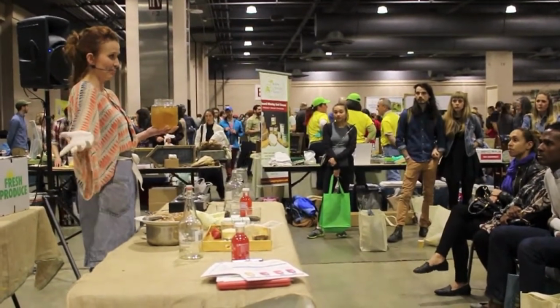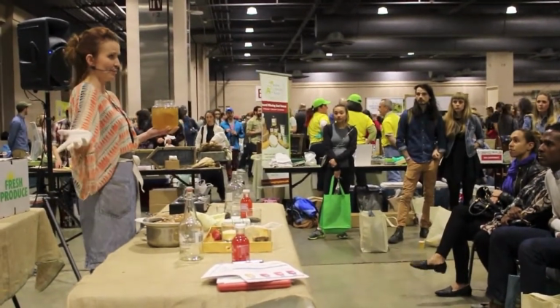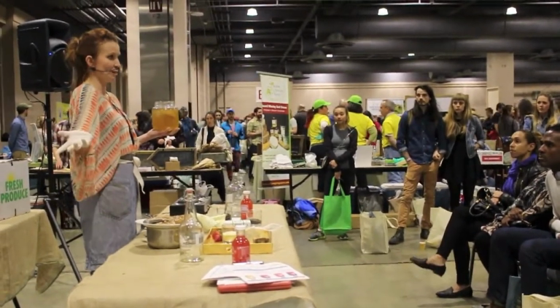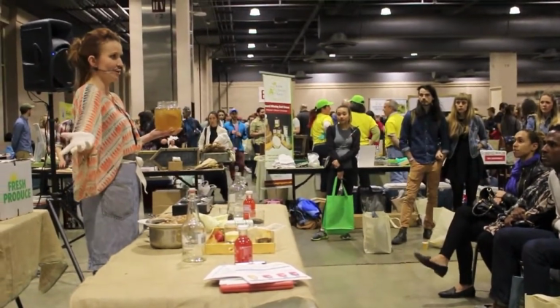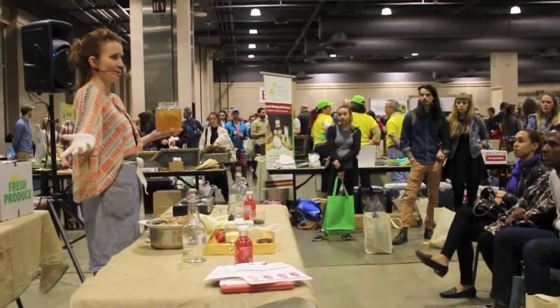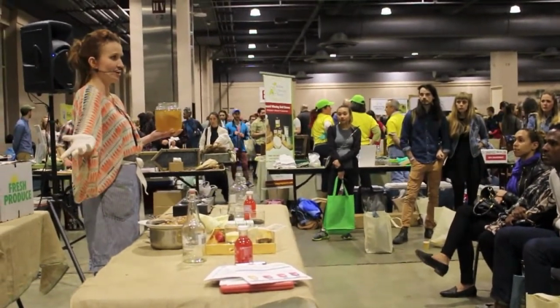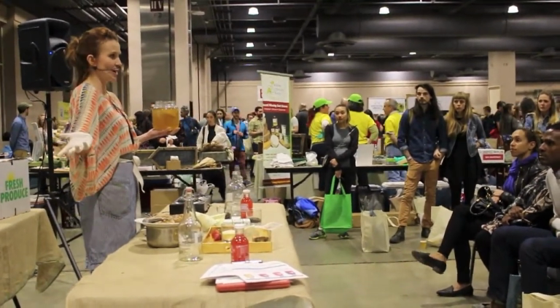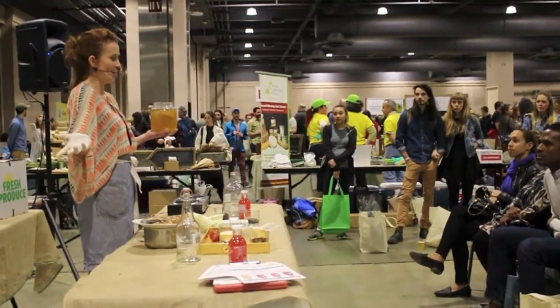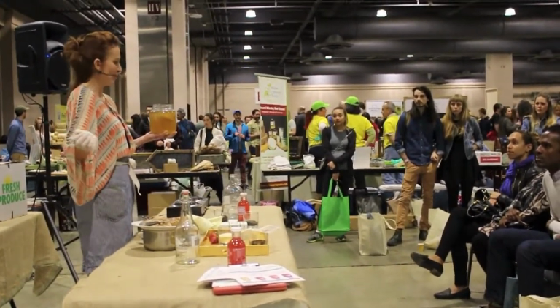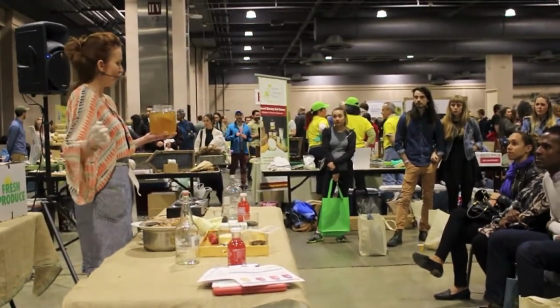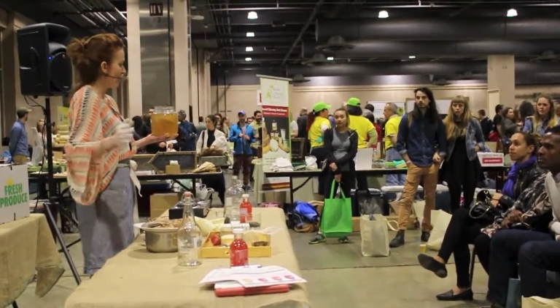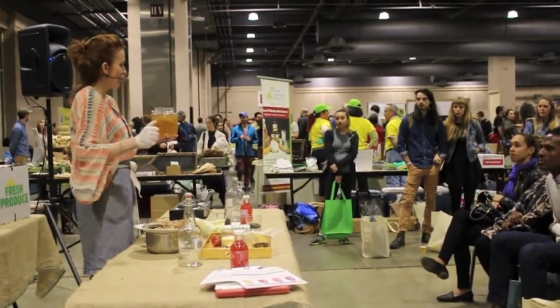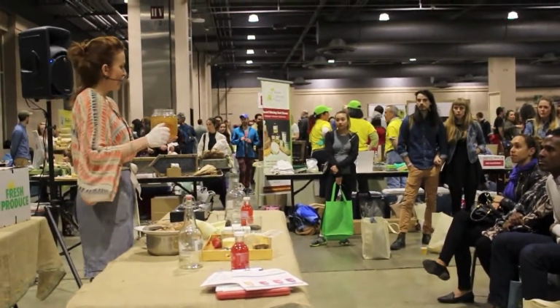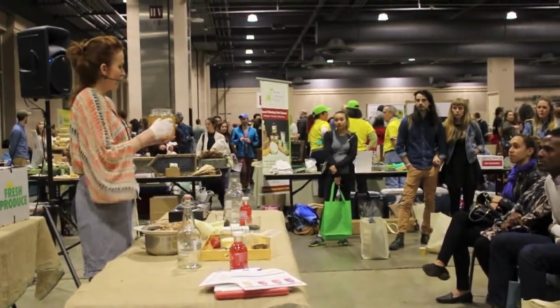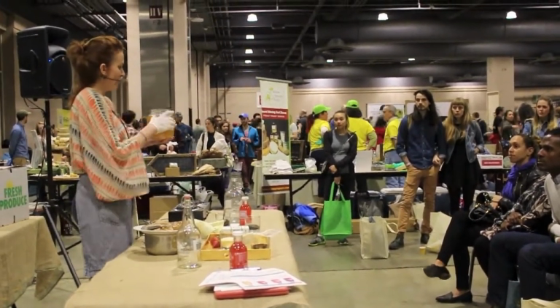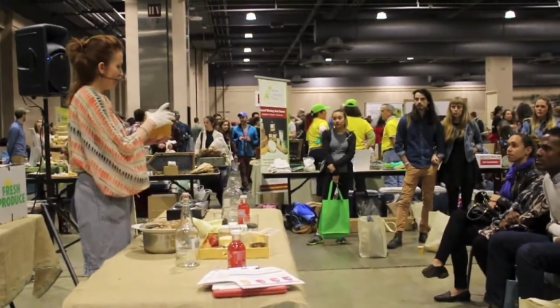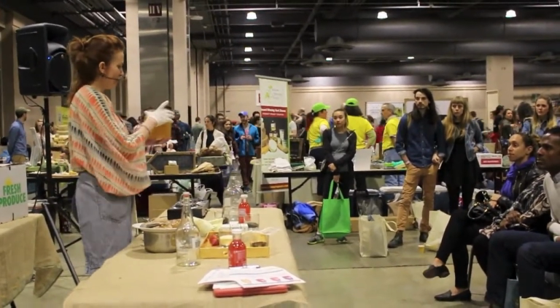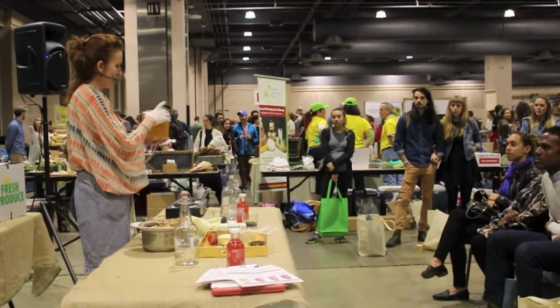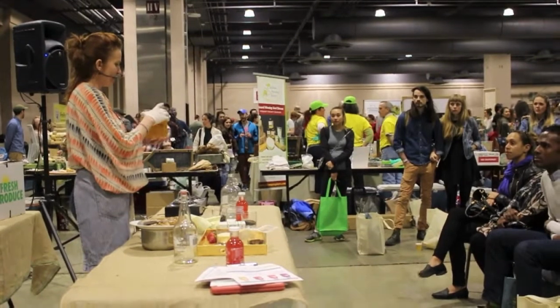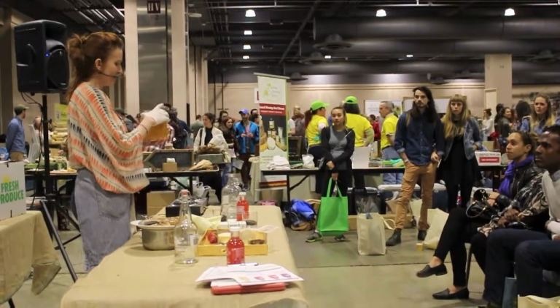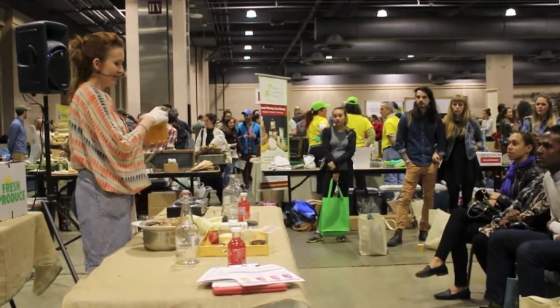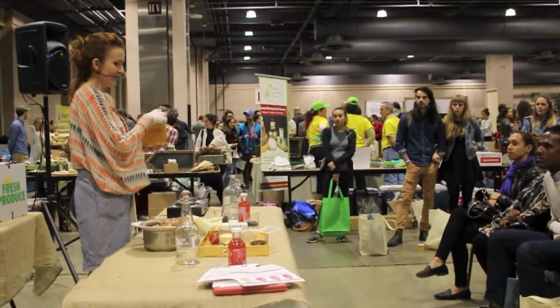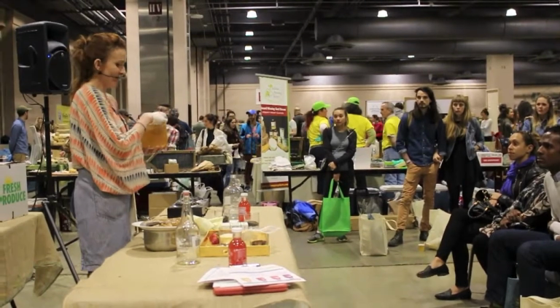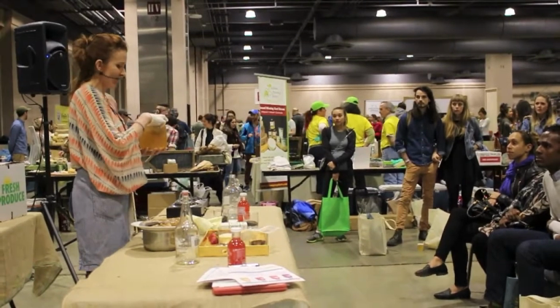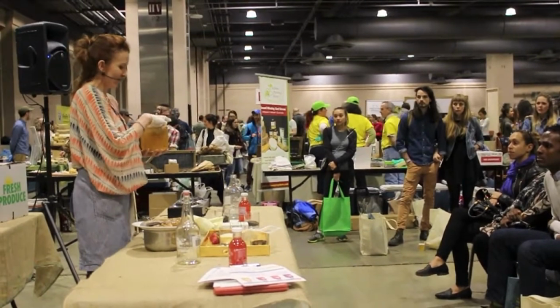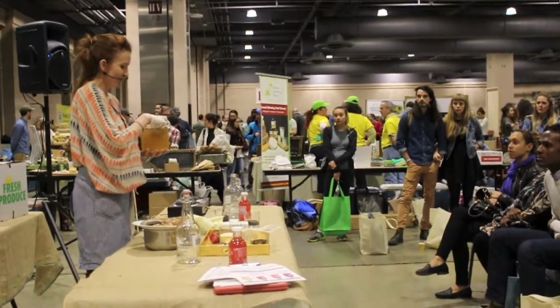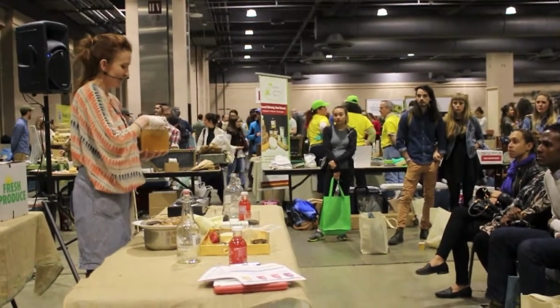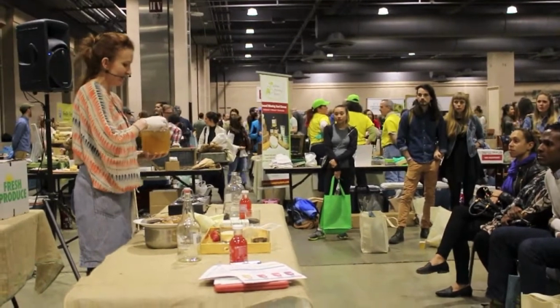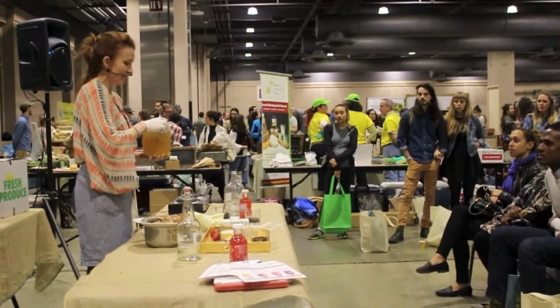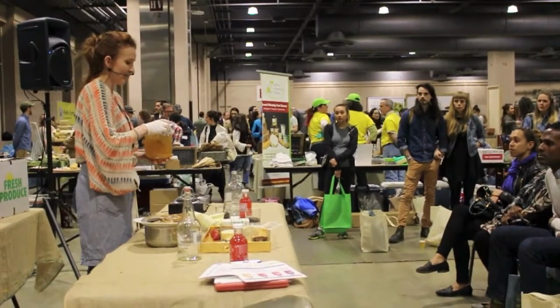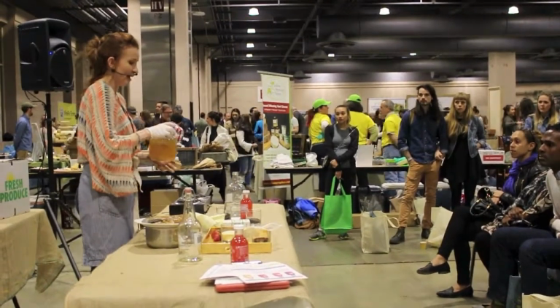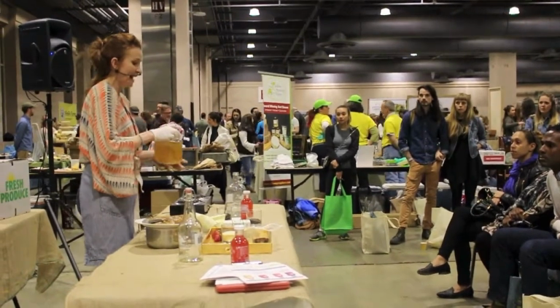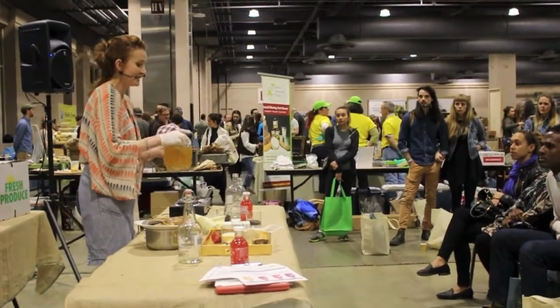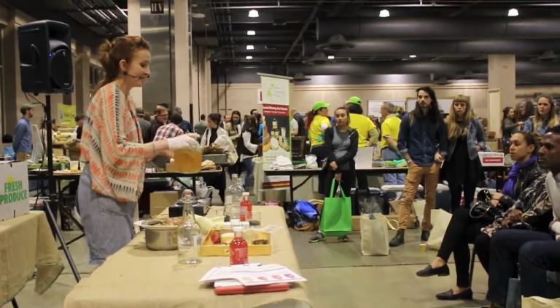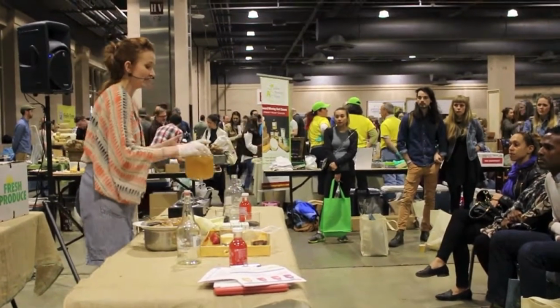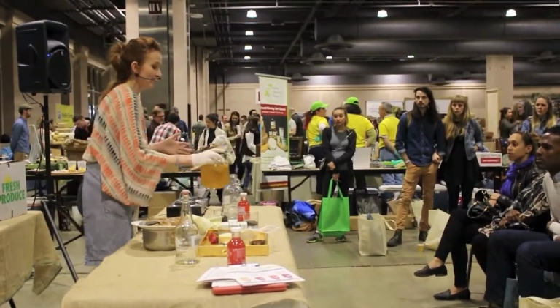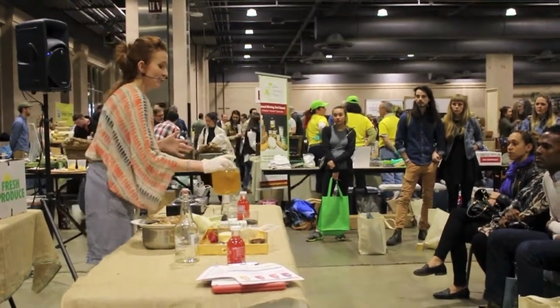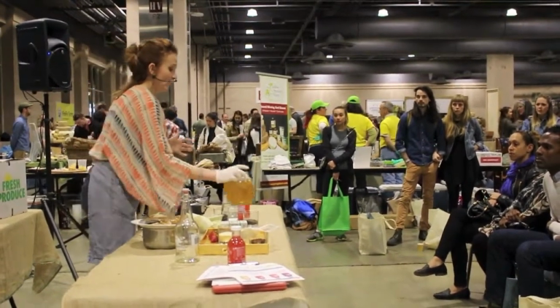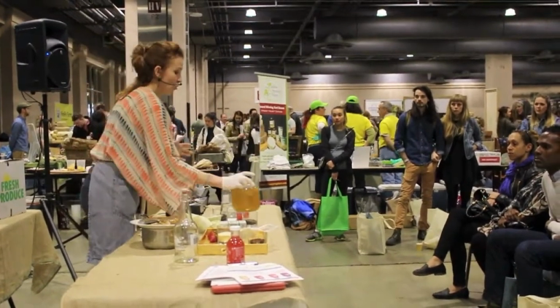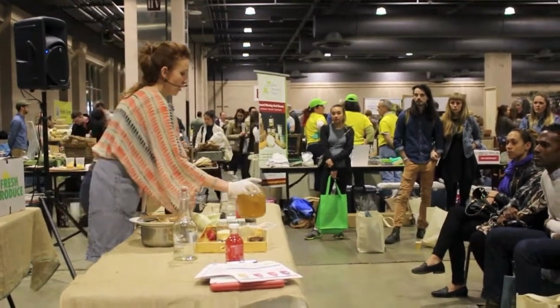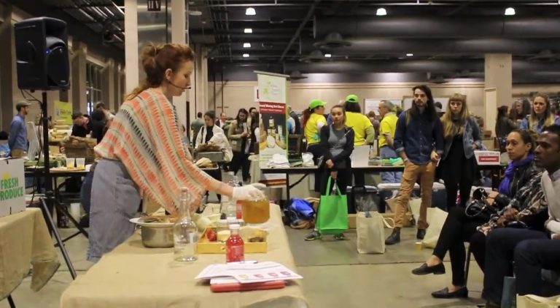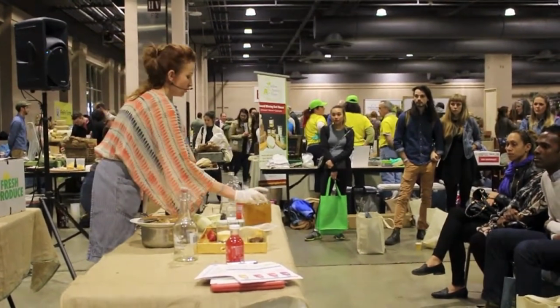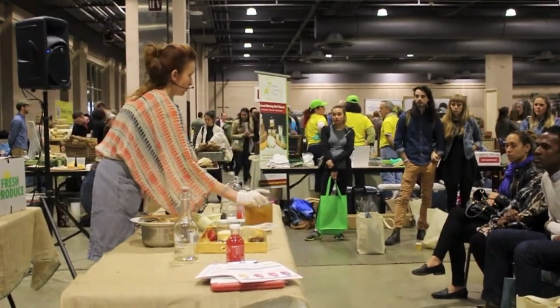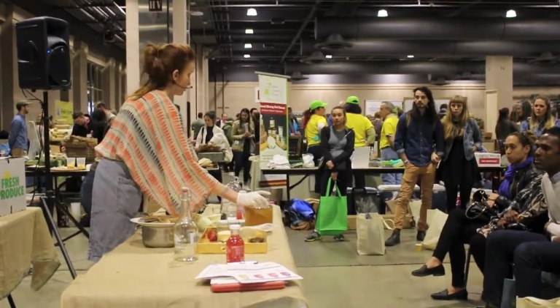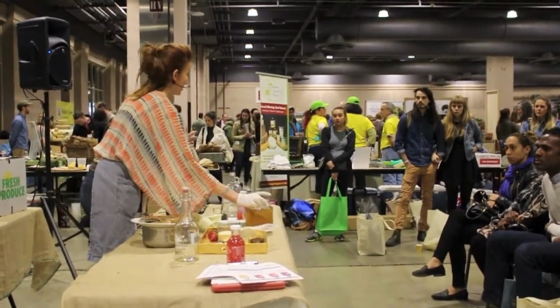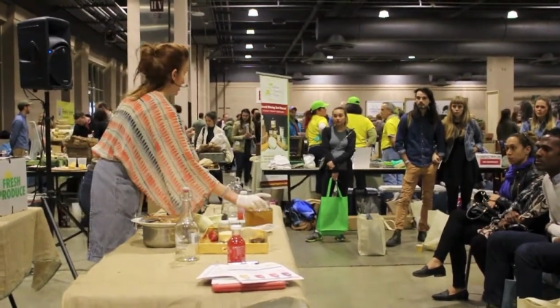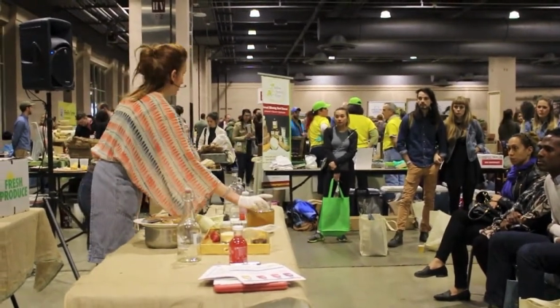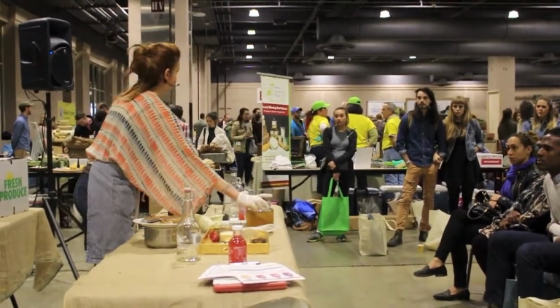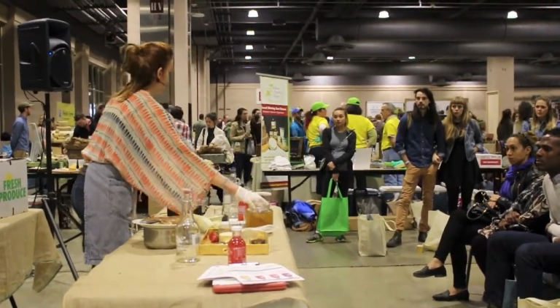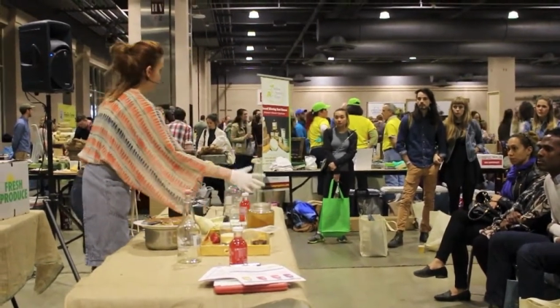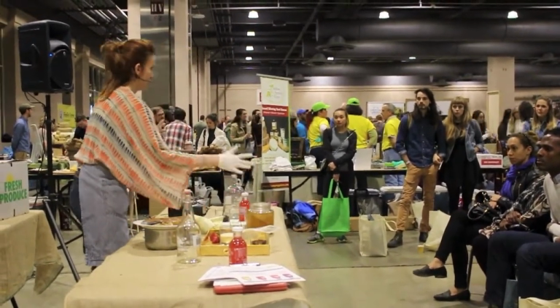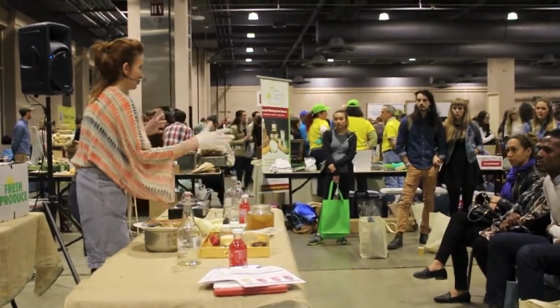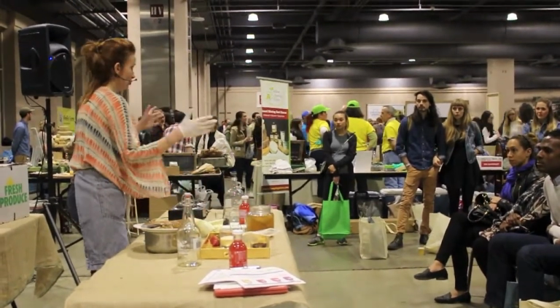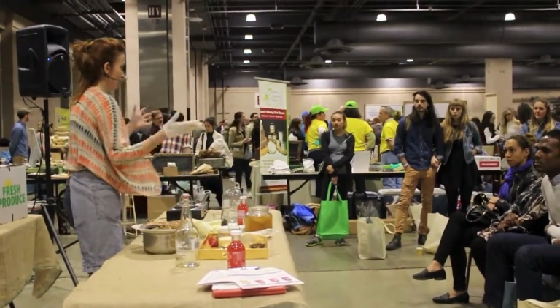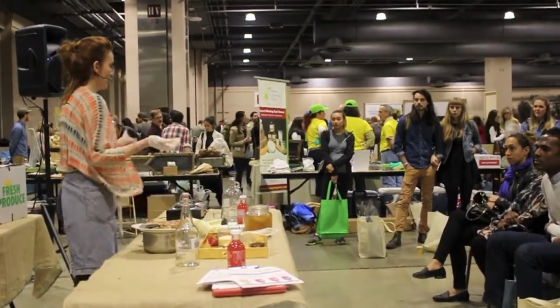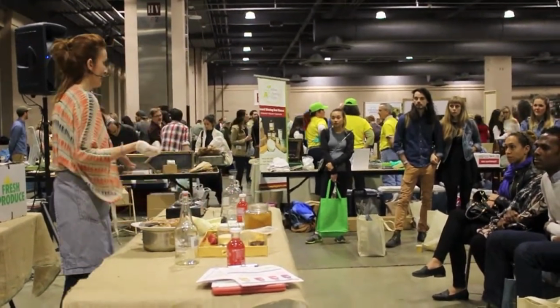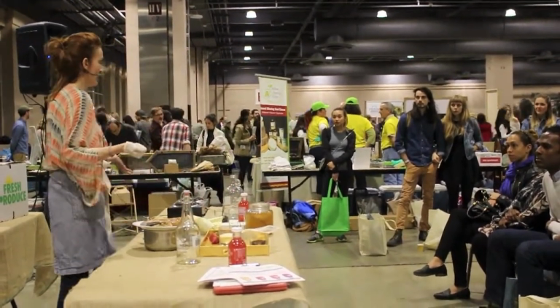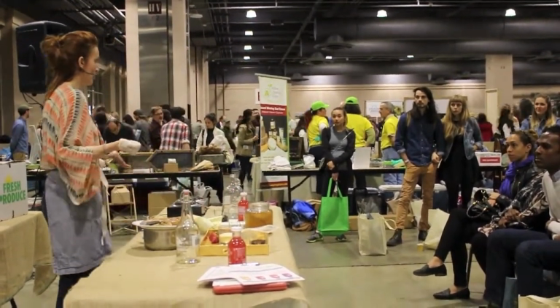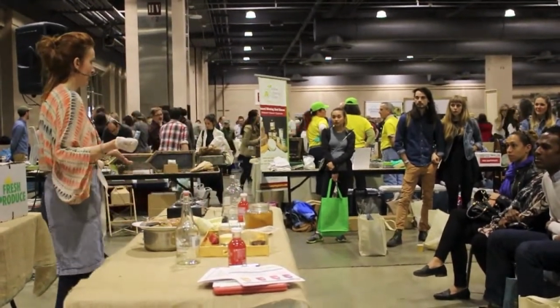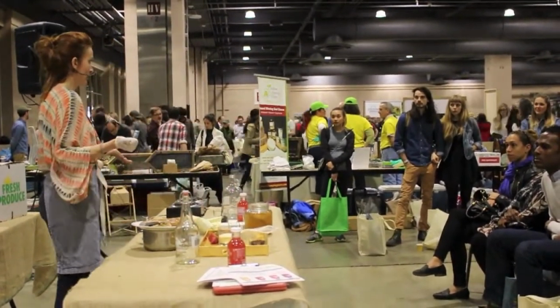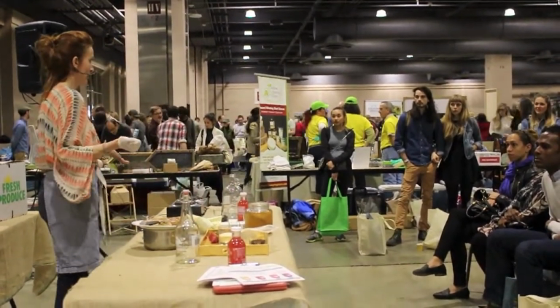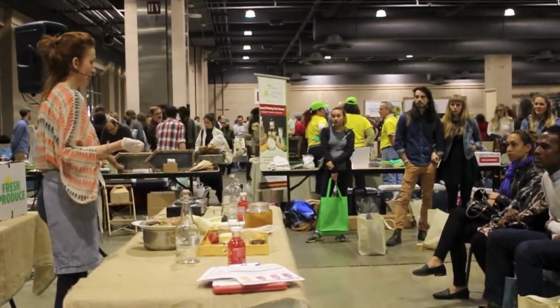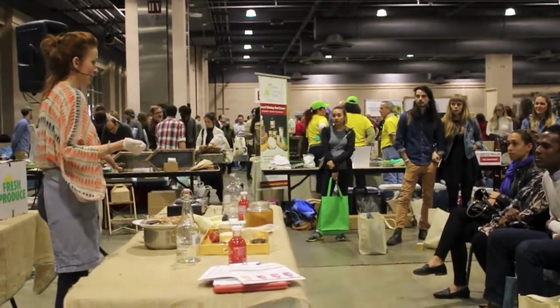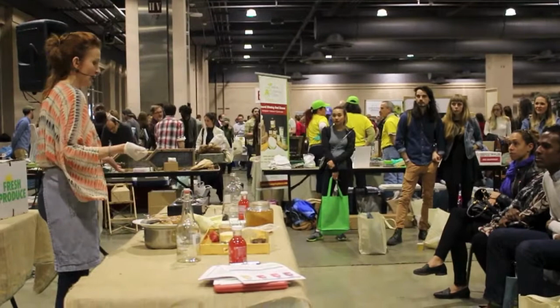There you go. Very easy, very simple. I think we all should start making our own kombucha.